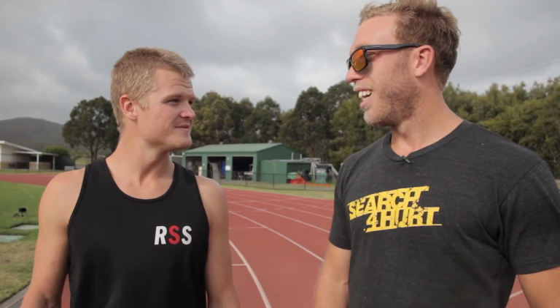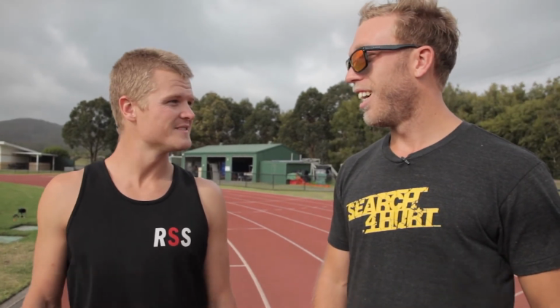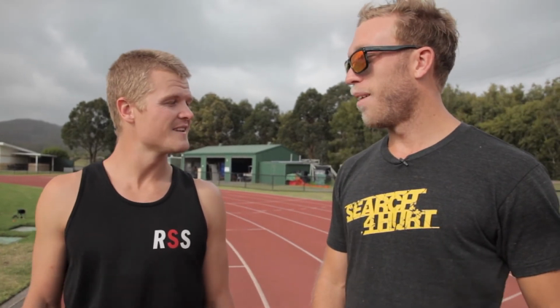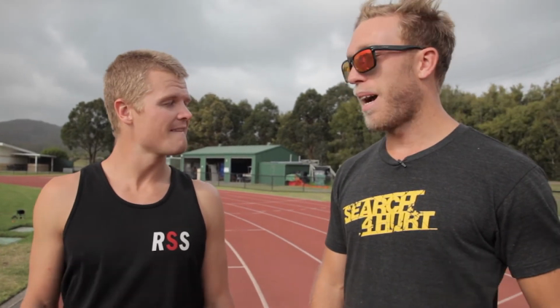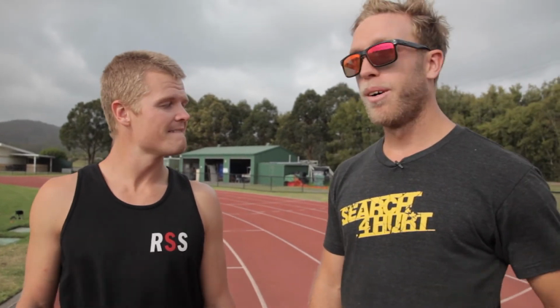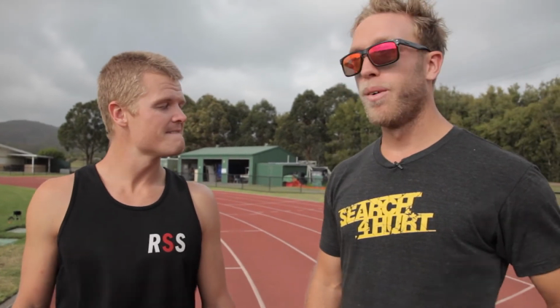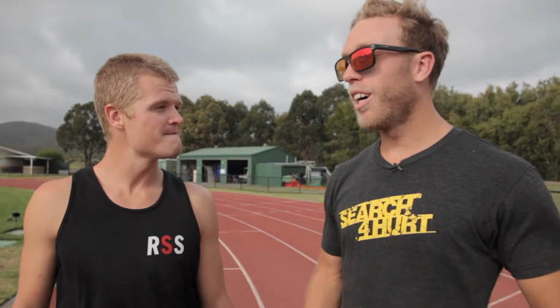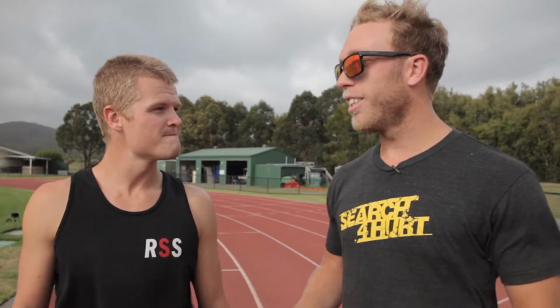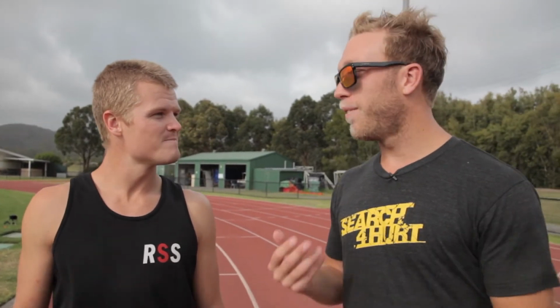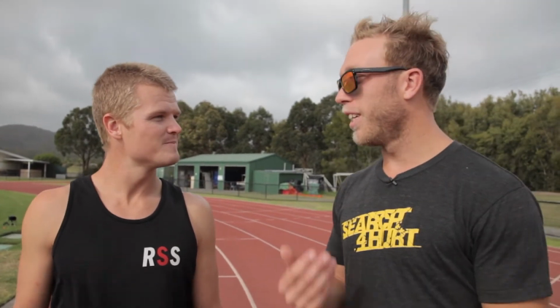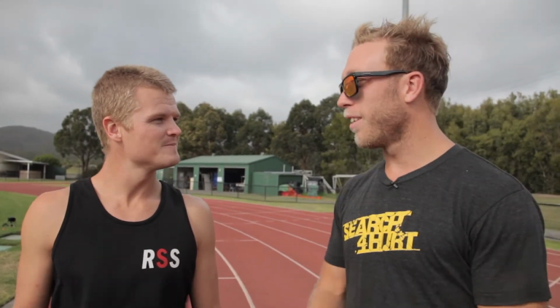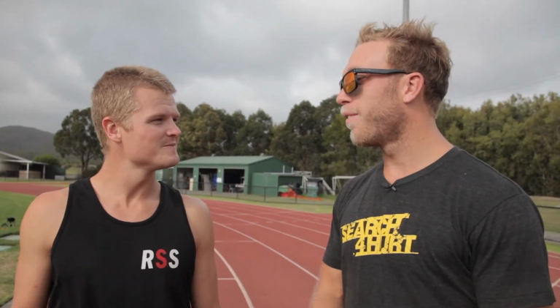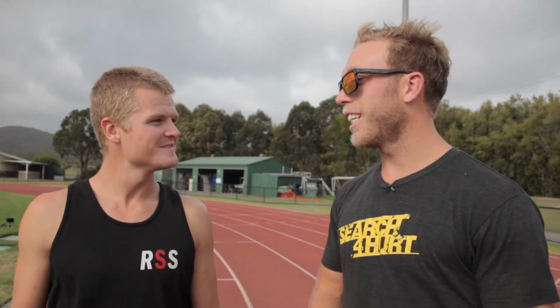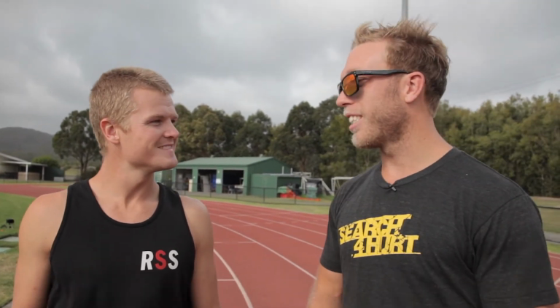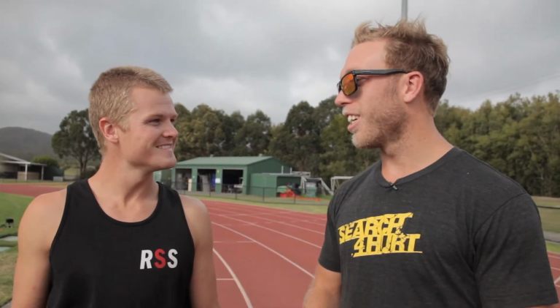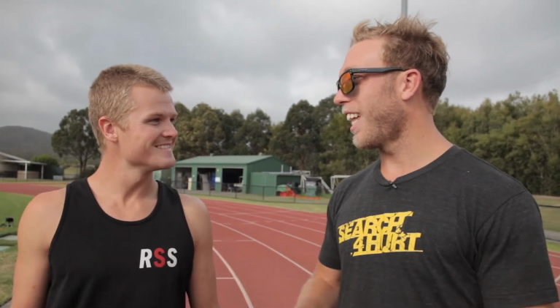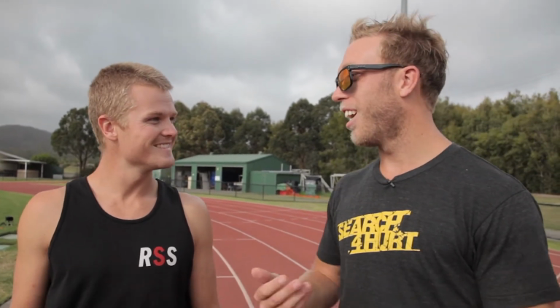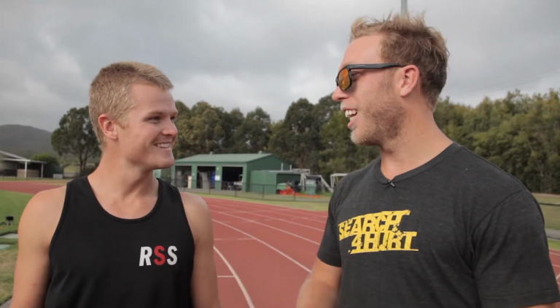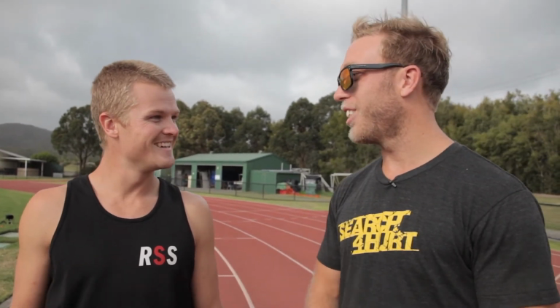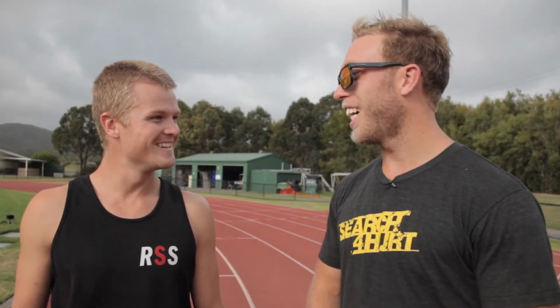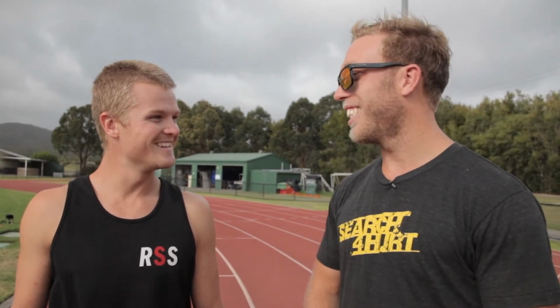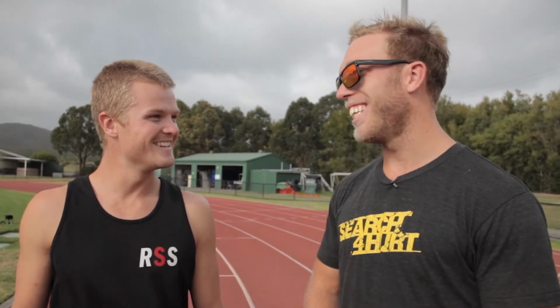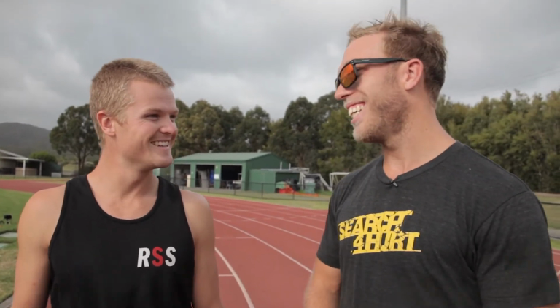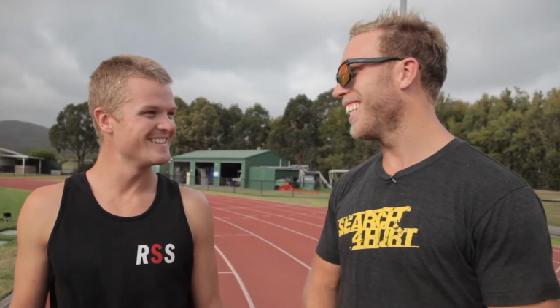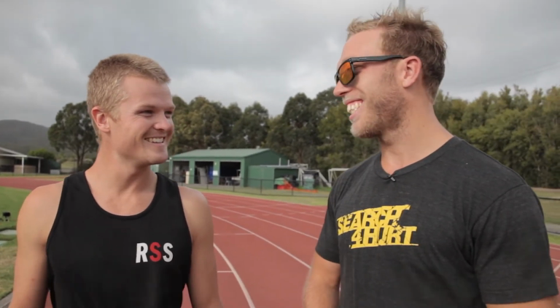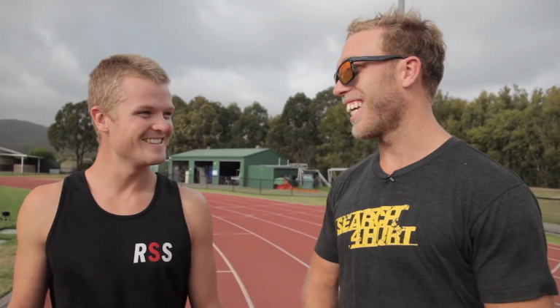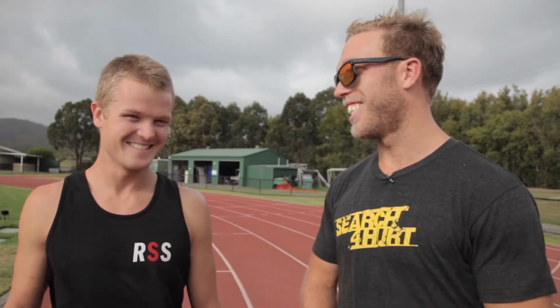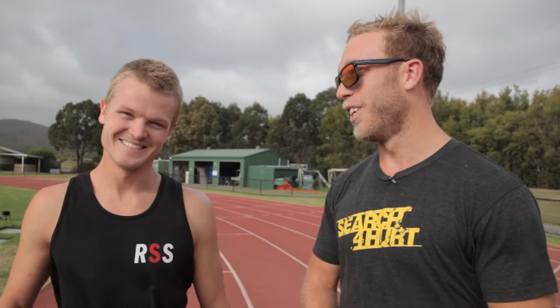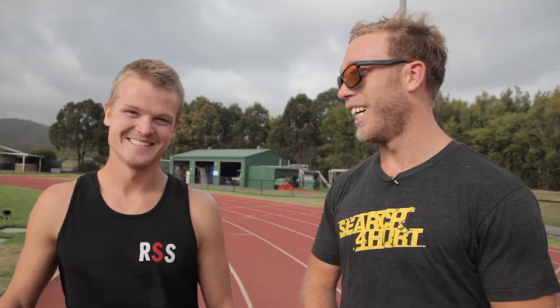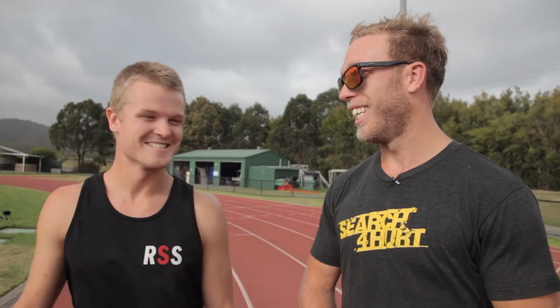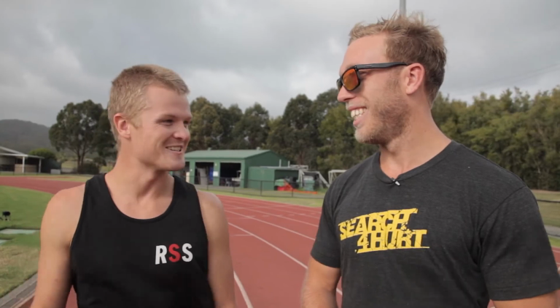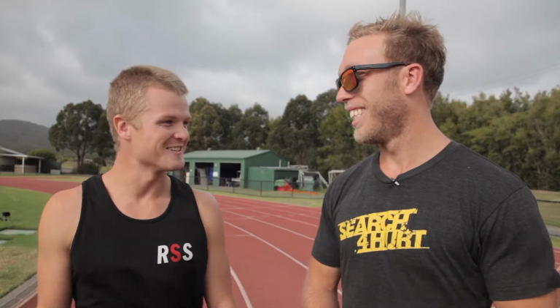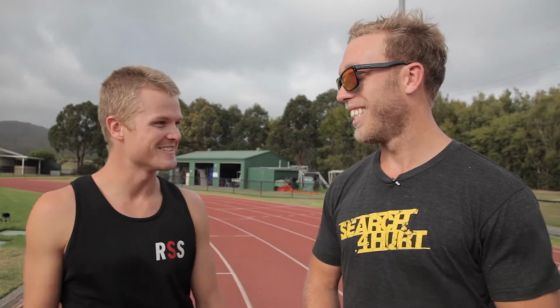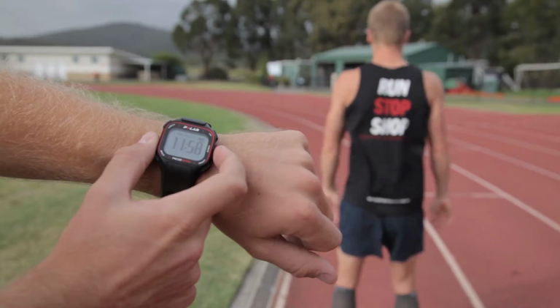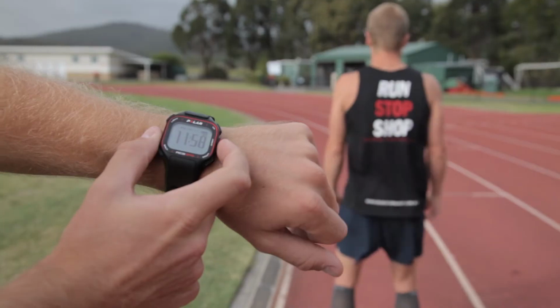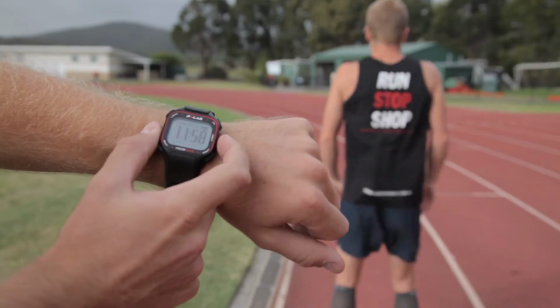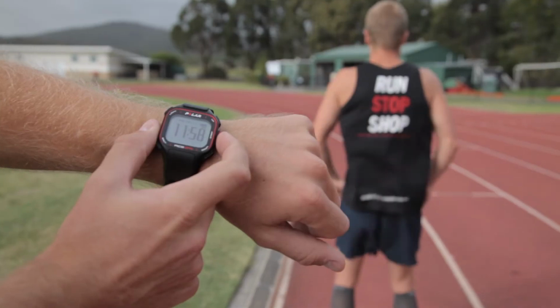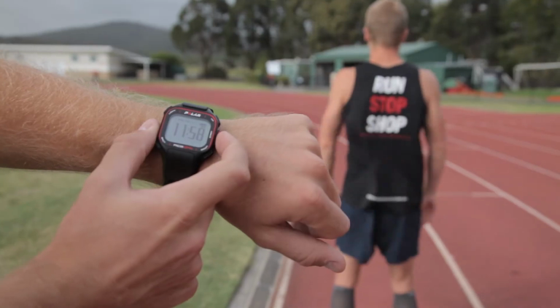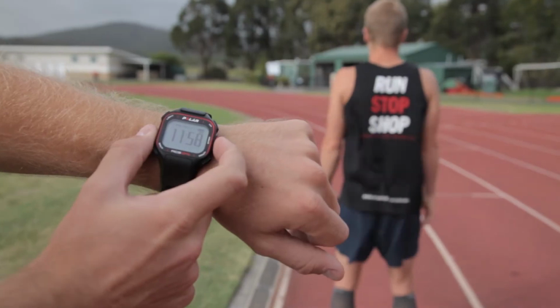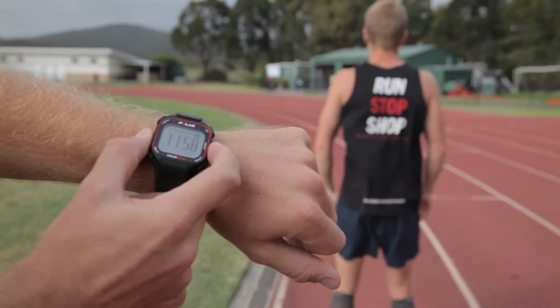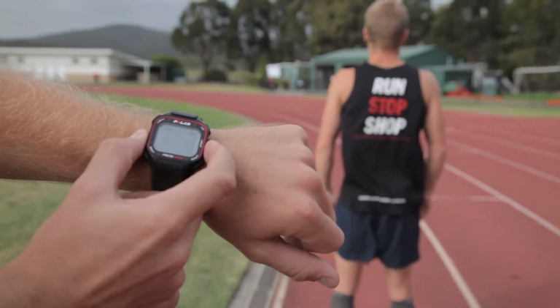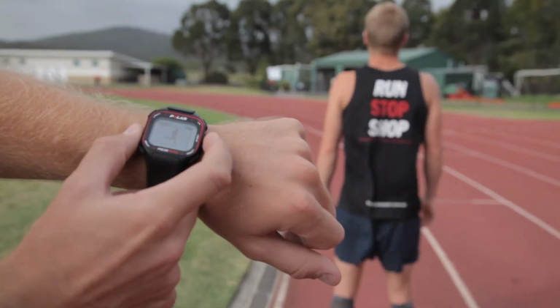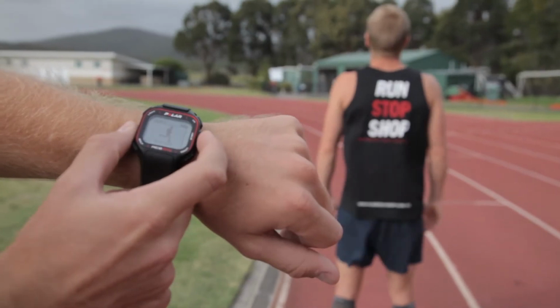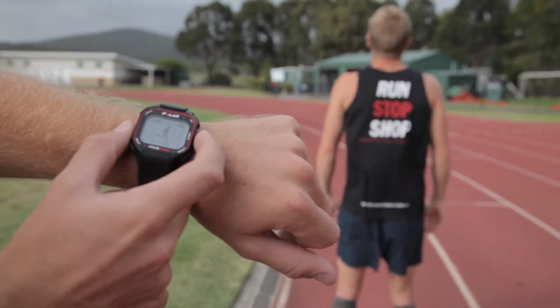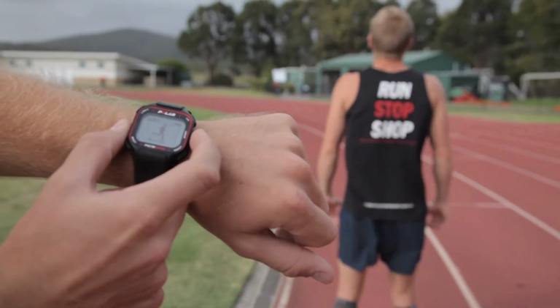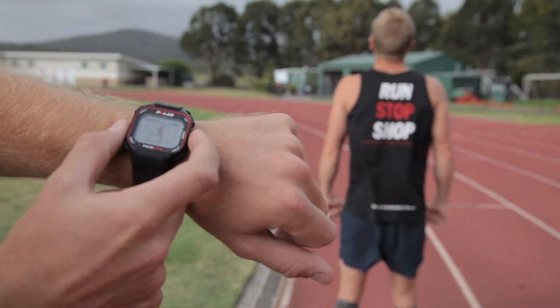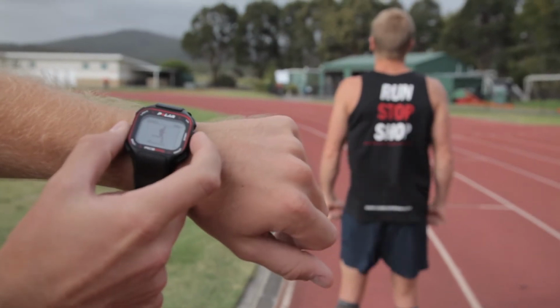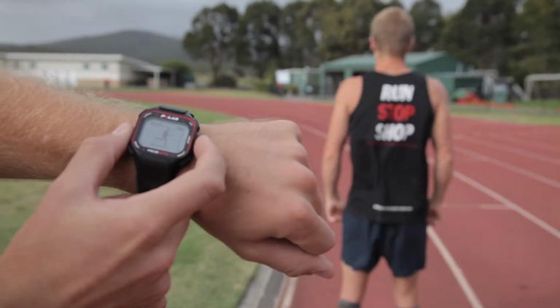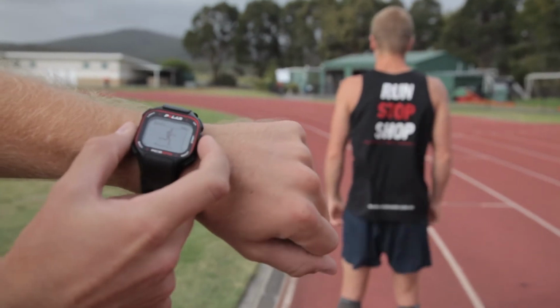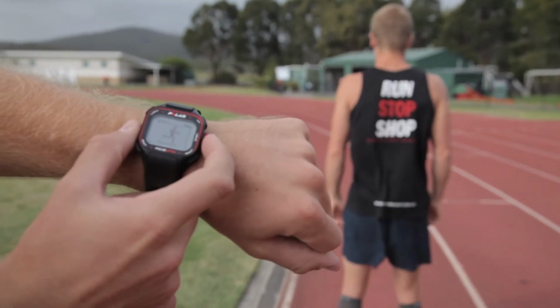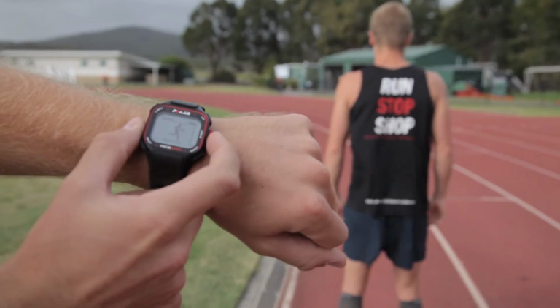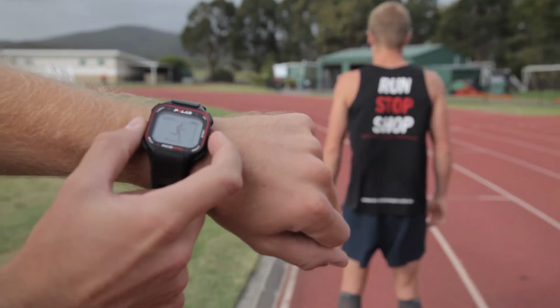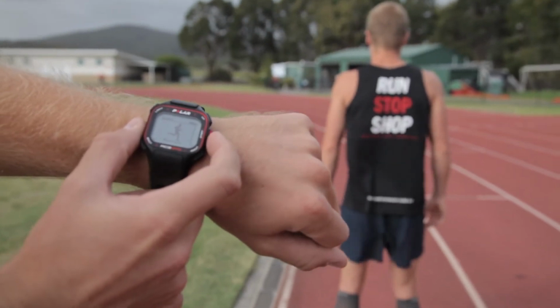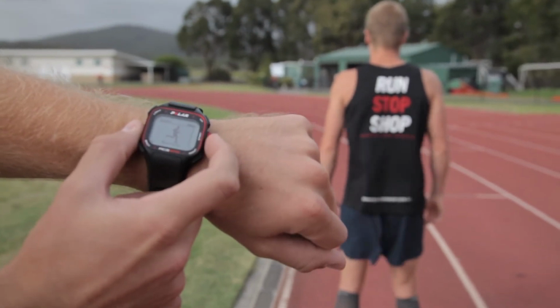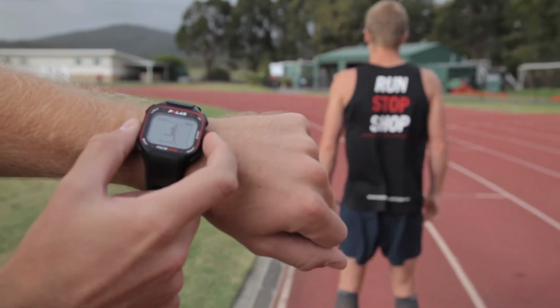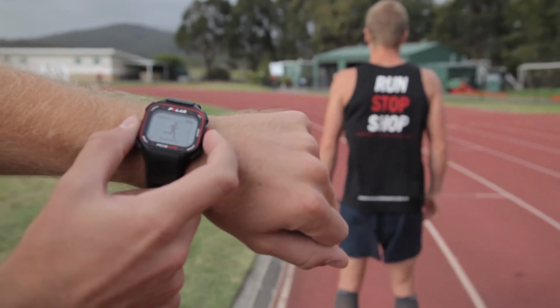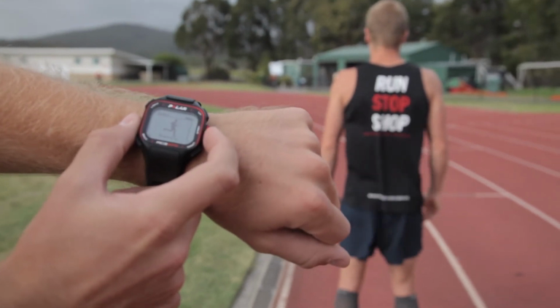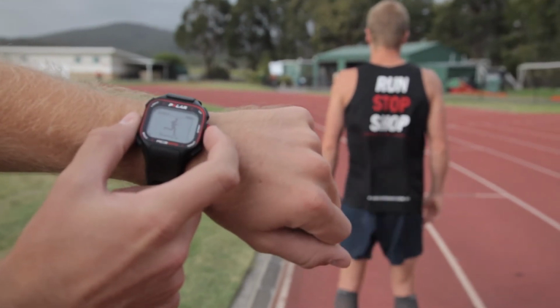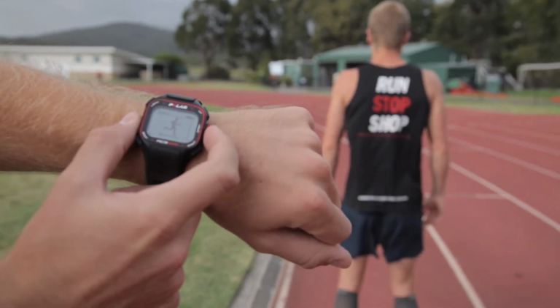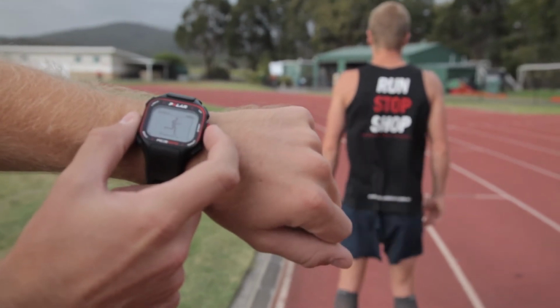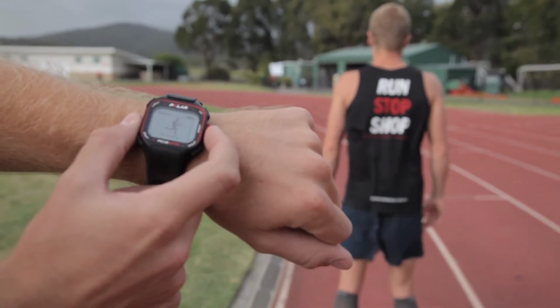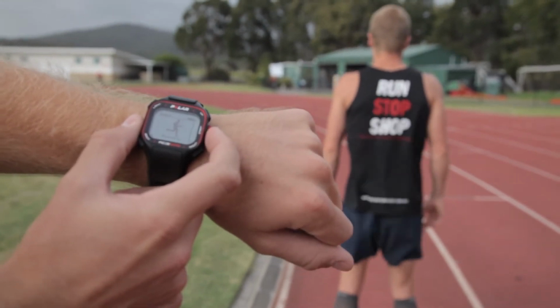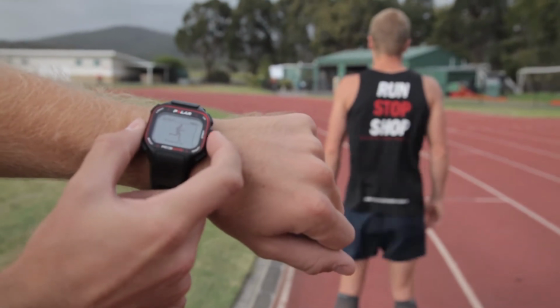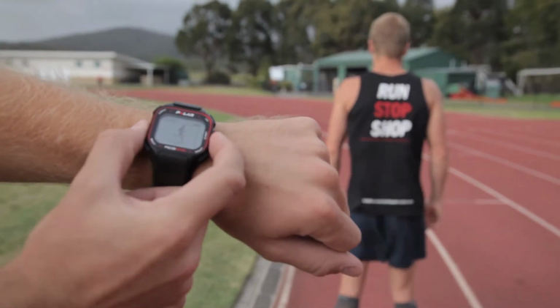Alright mate, while you're feeling fresh and got that hydration in you, let's get to it. Let's do it. Three, two, one, go.